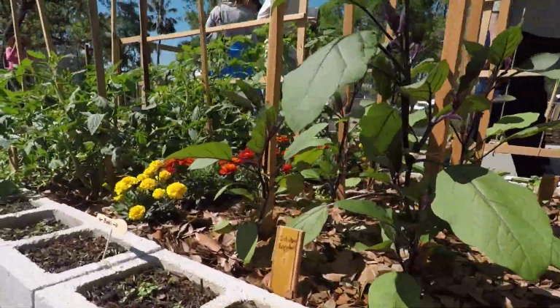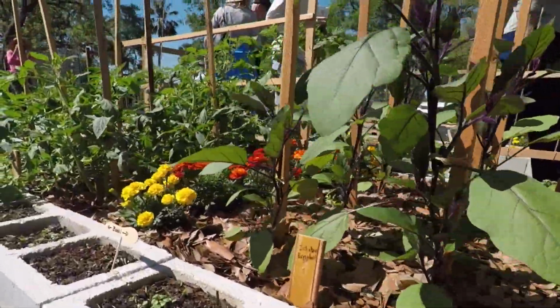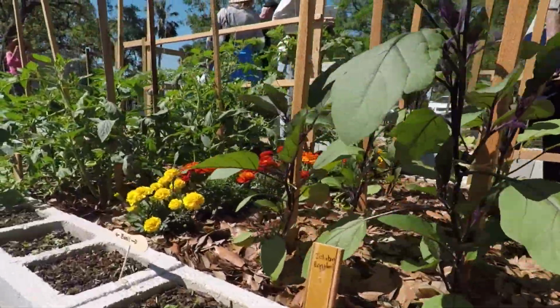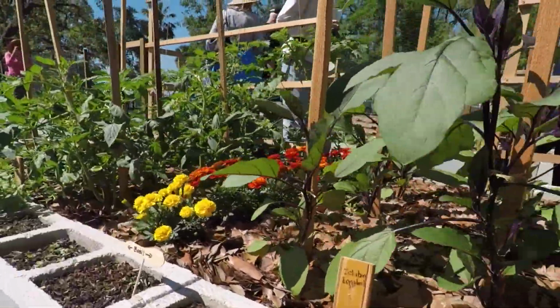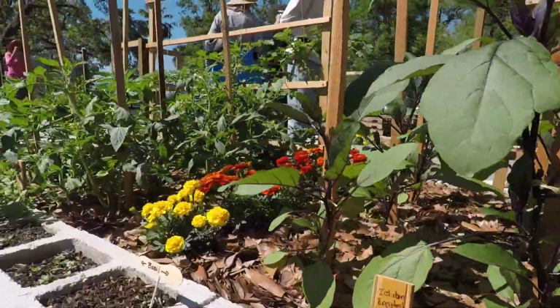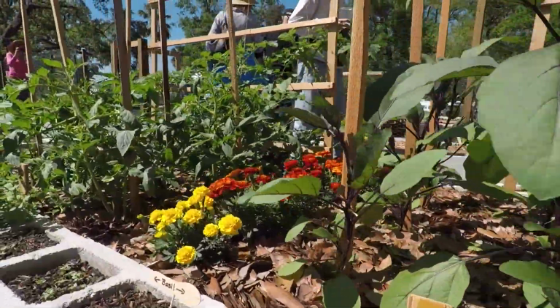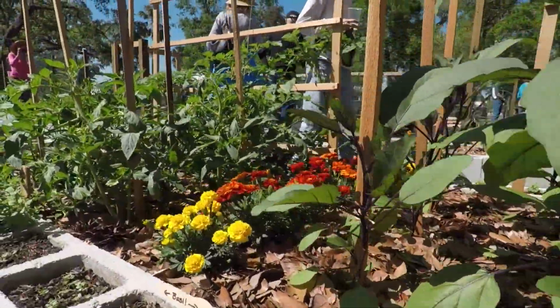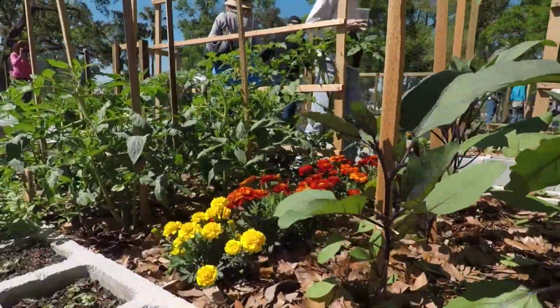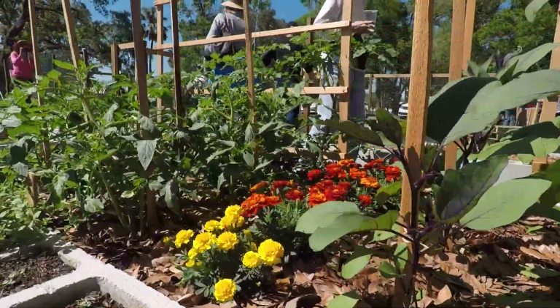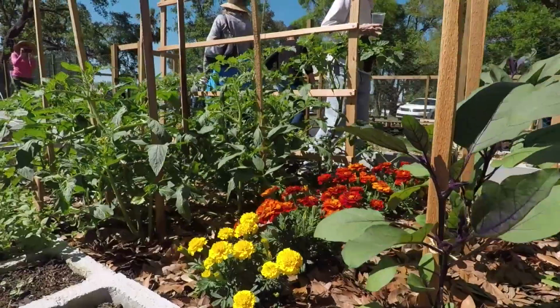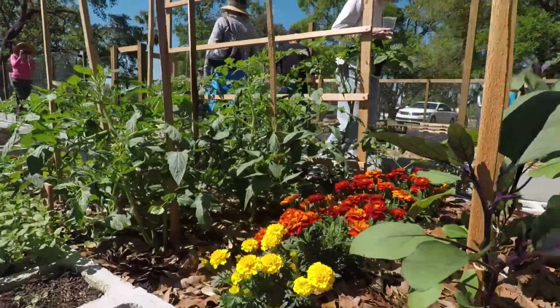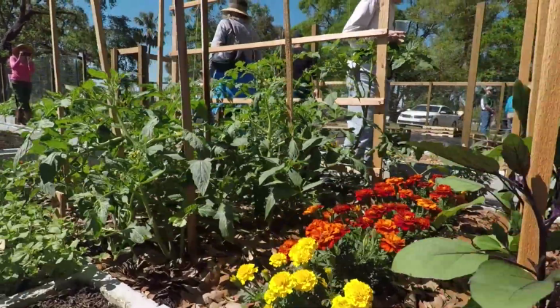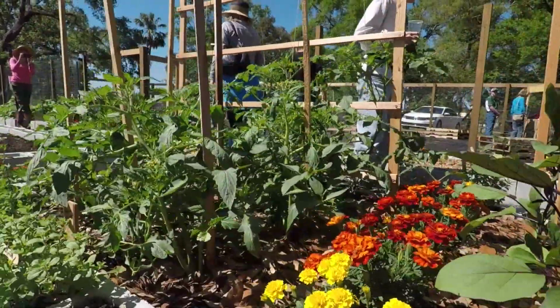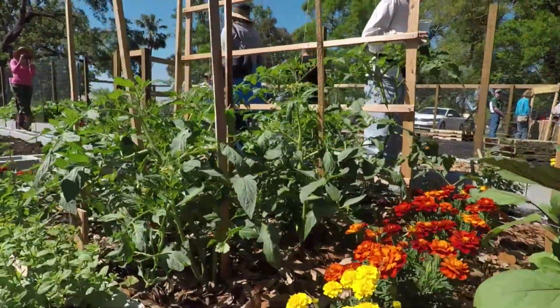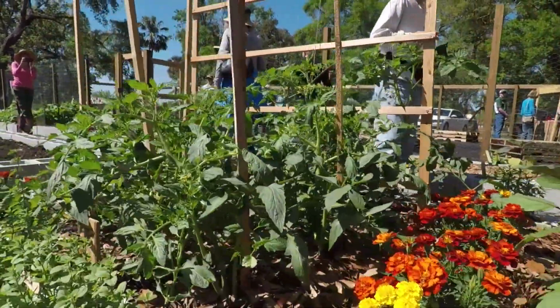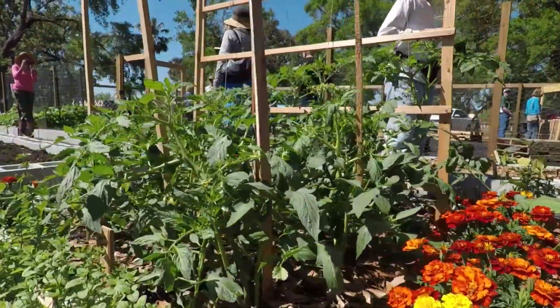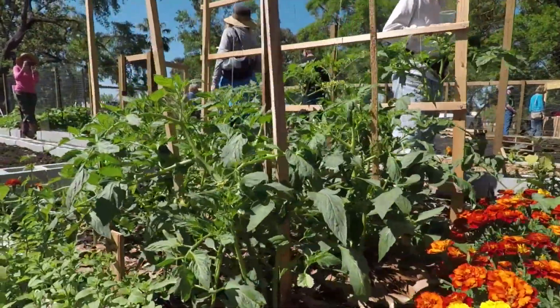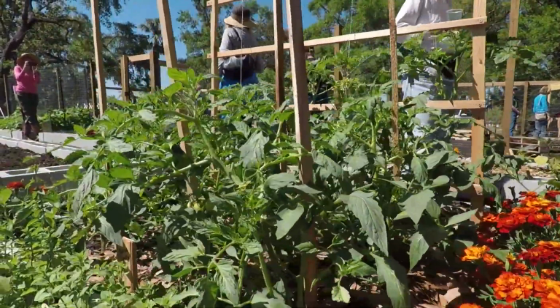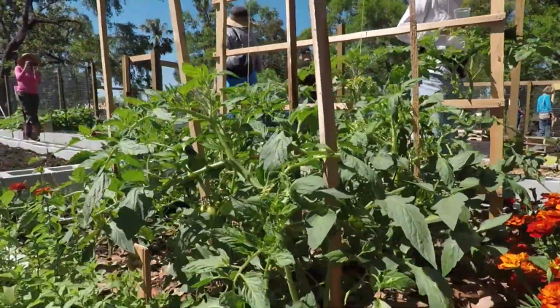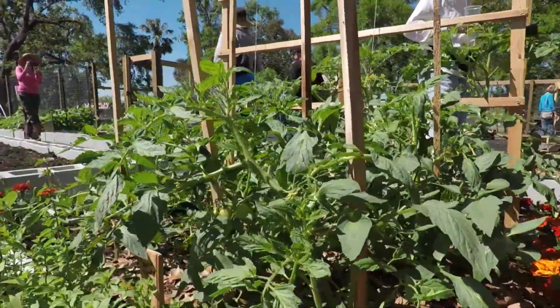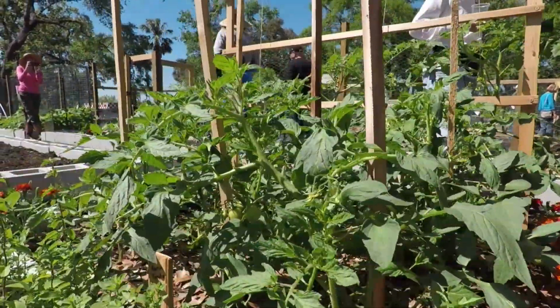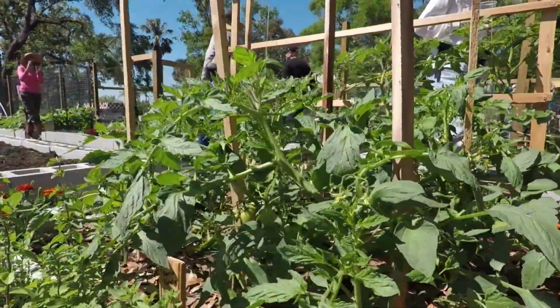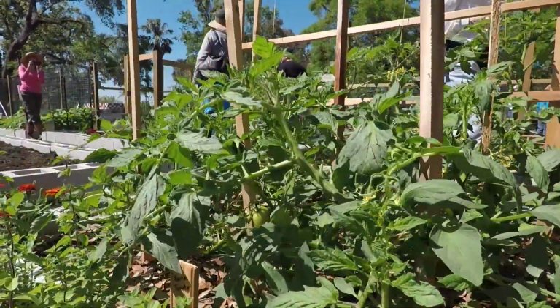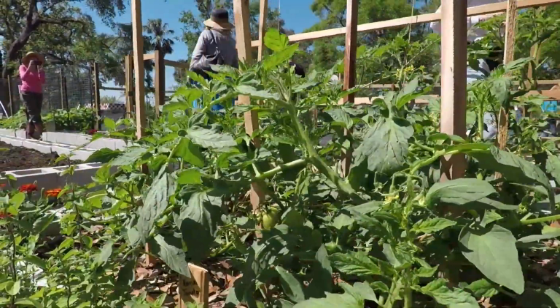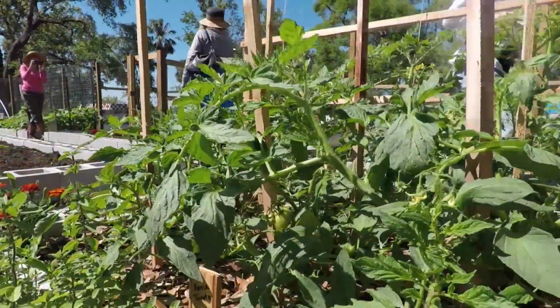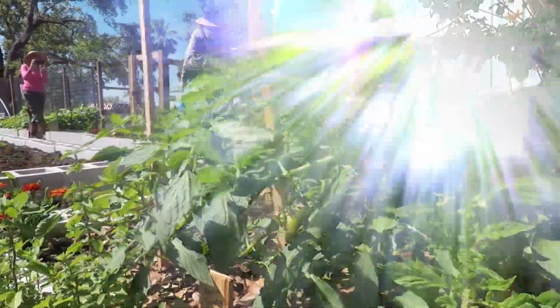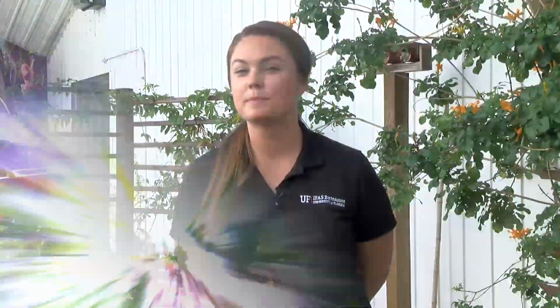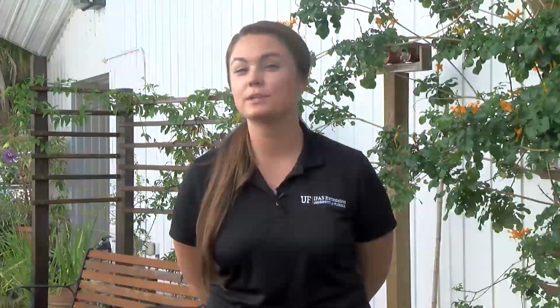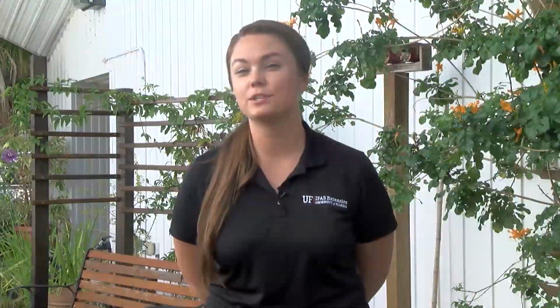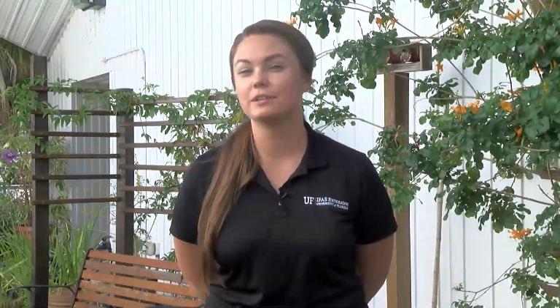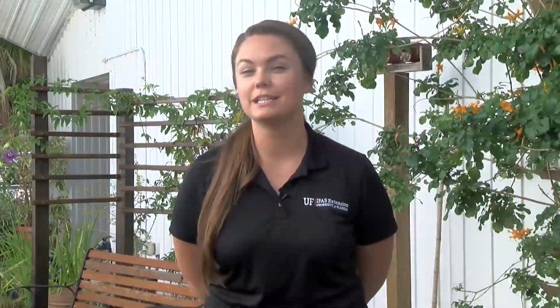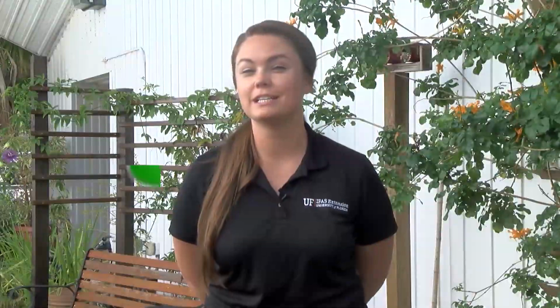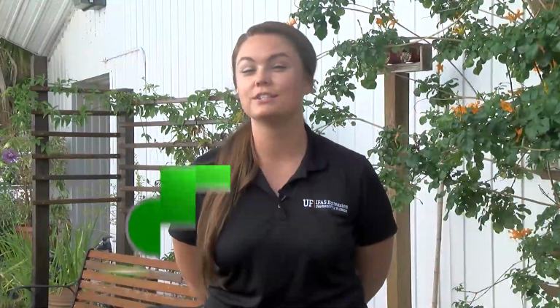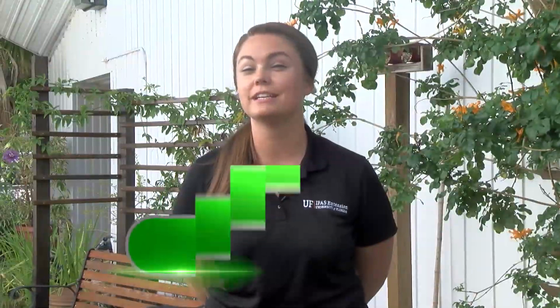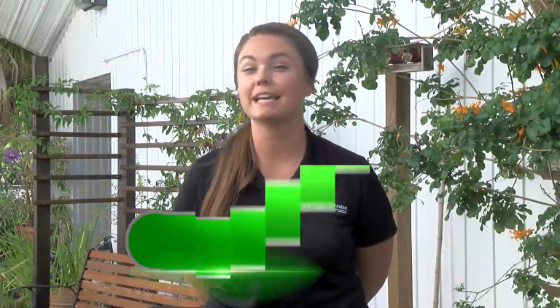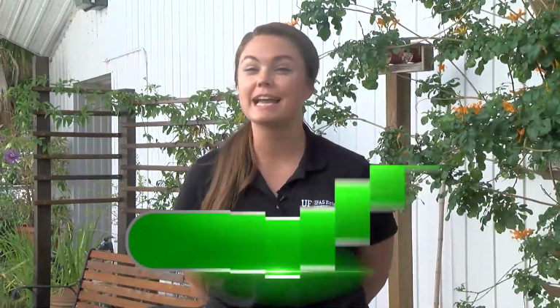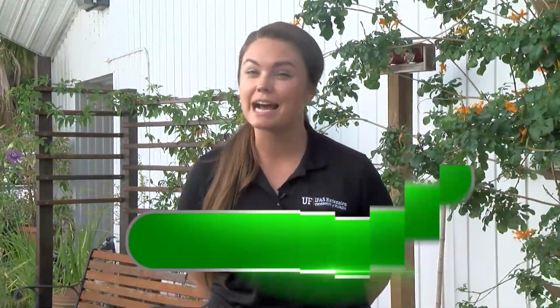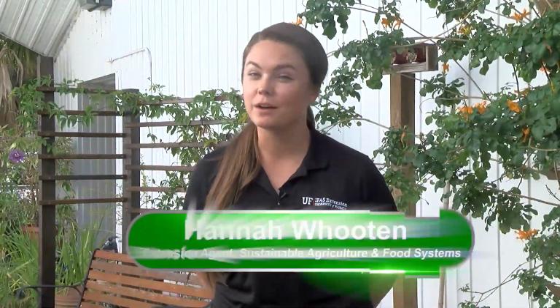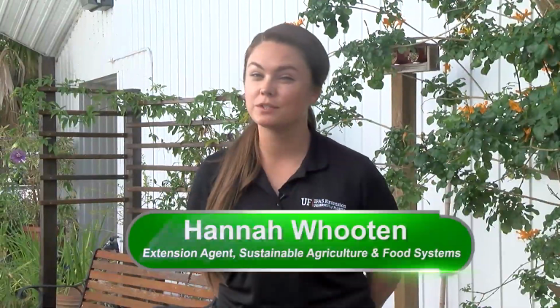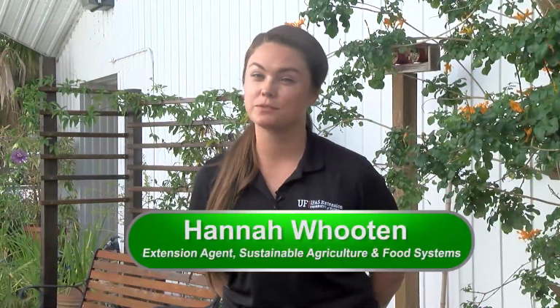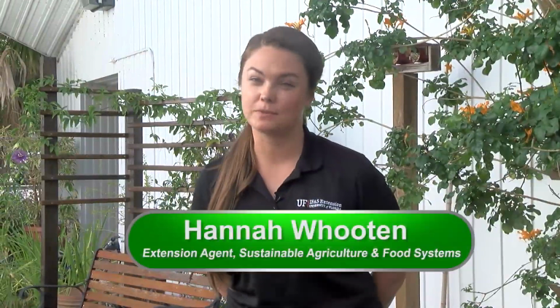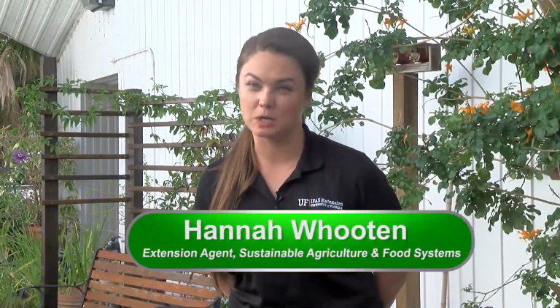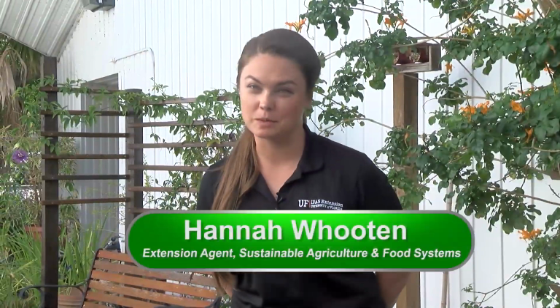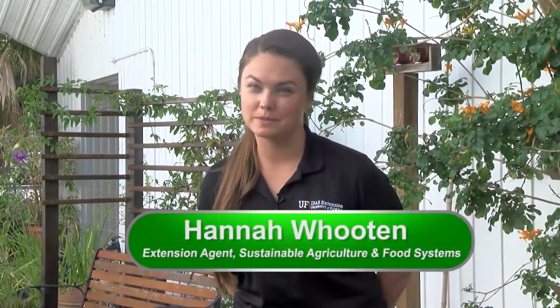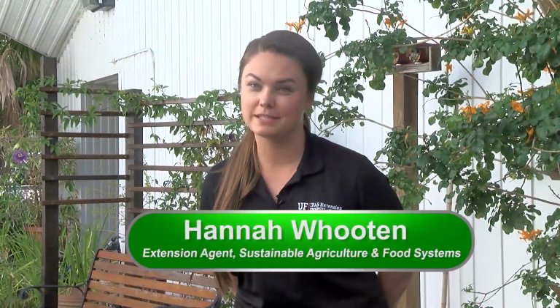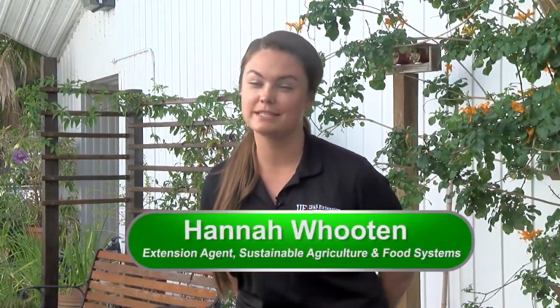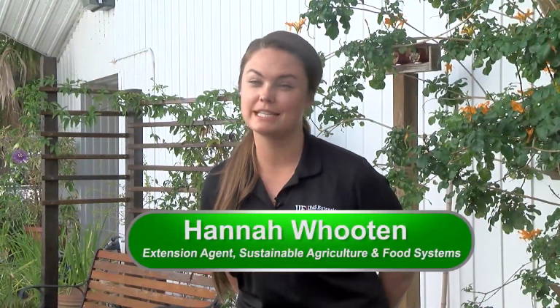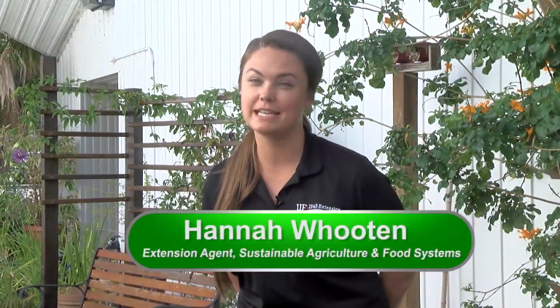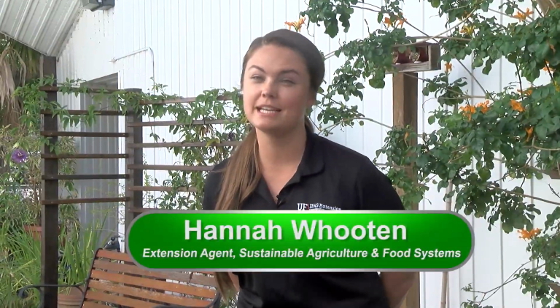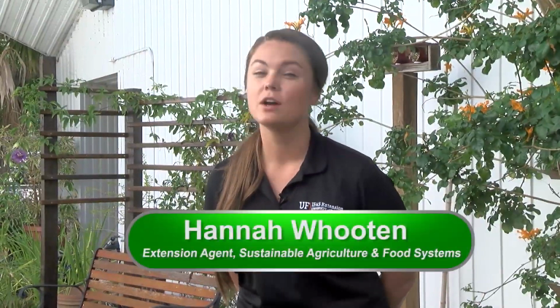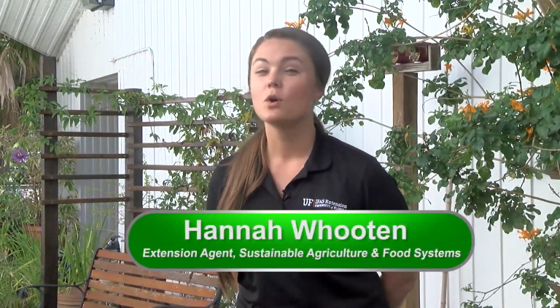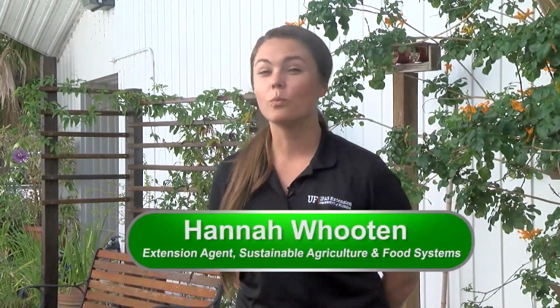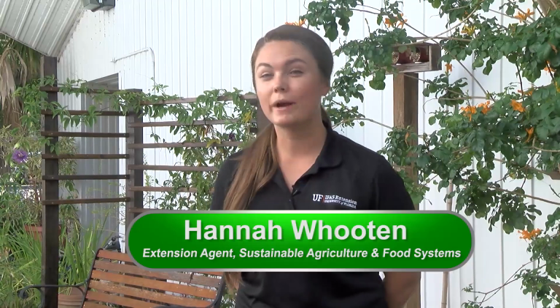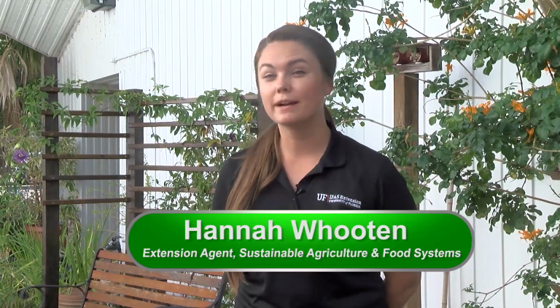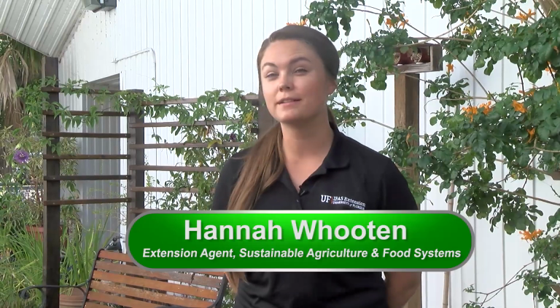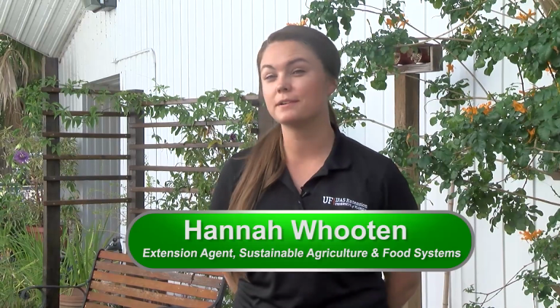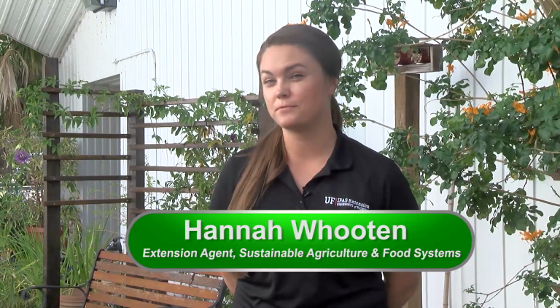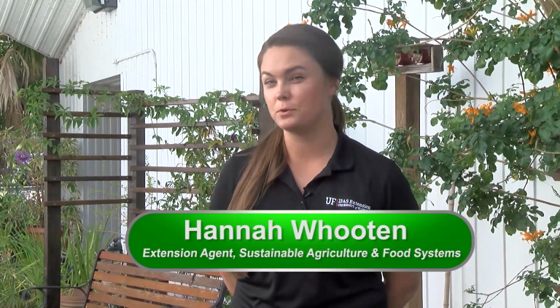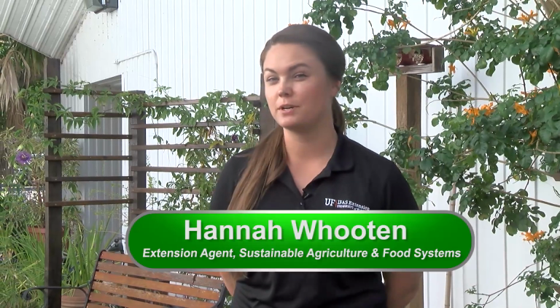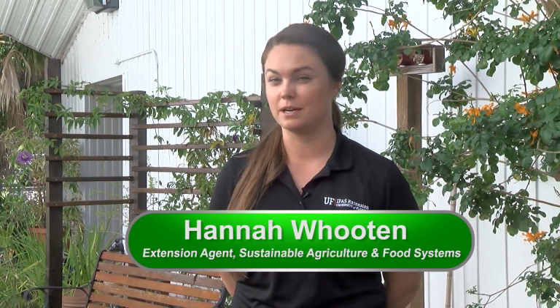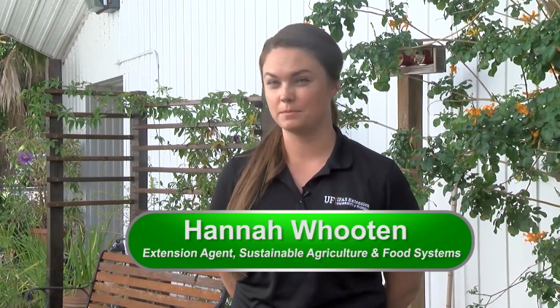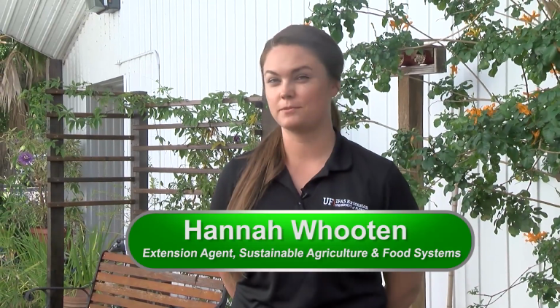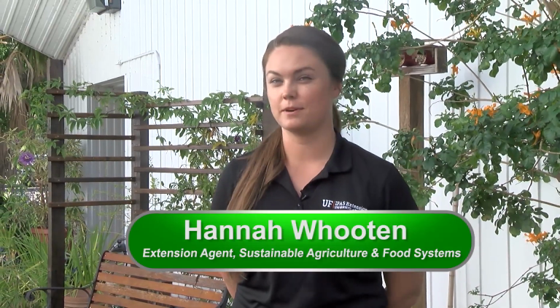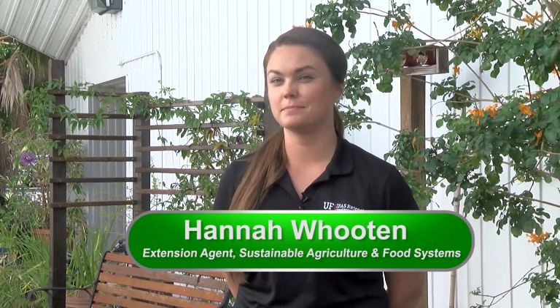The Seminole County Farm Tour gives residents an opportunity to get out to farms to see where their food comes from.